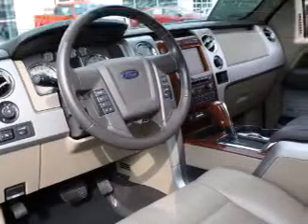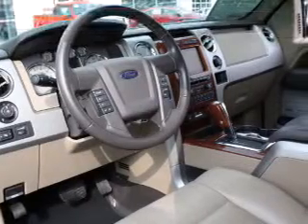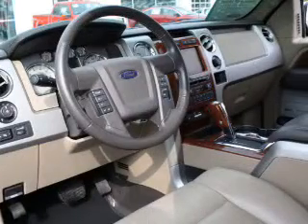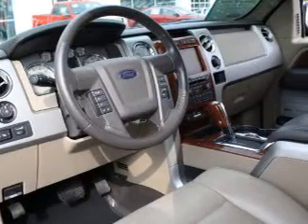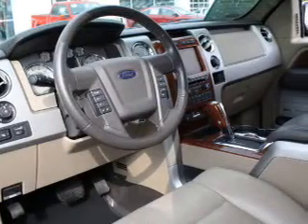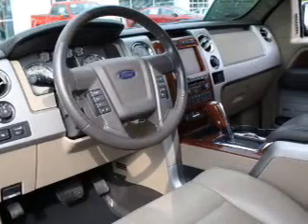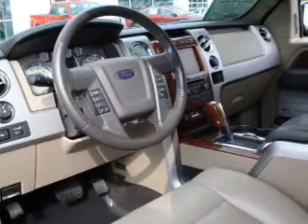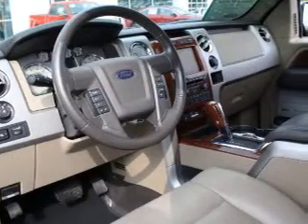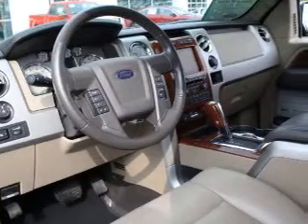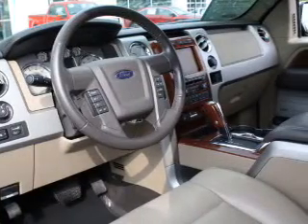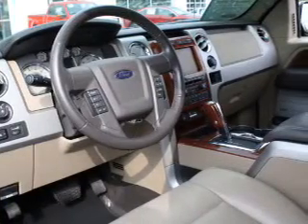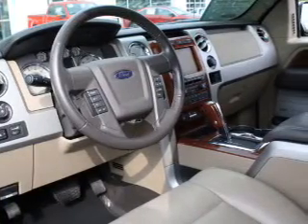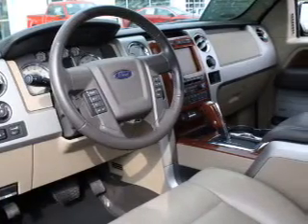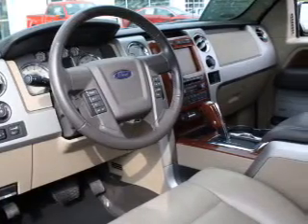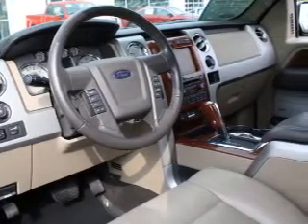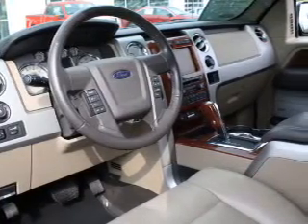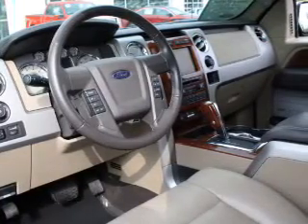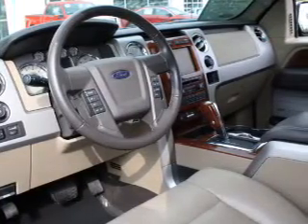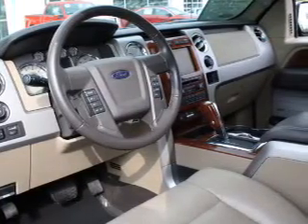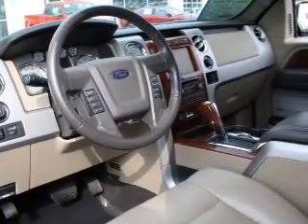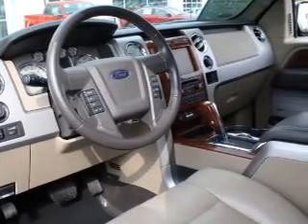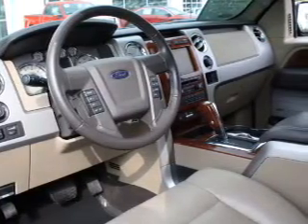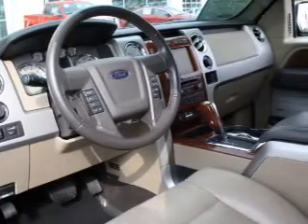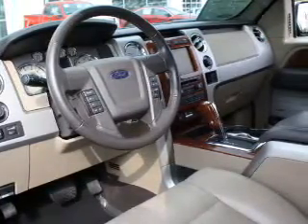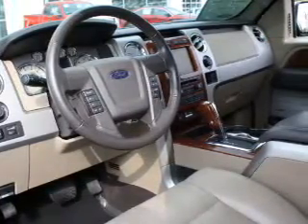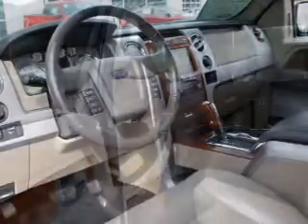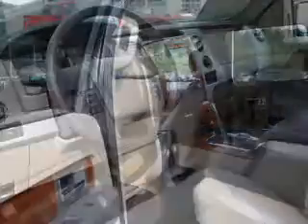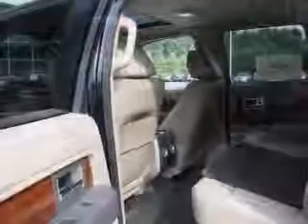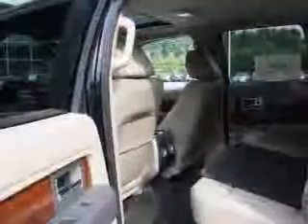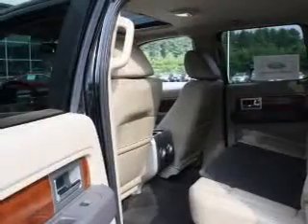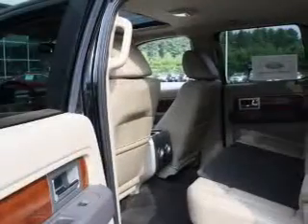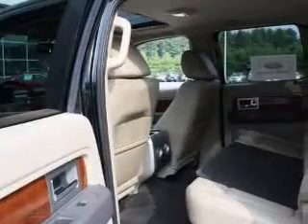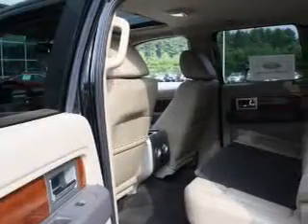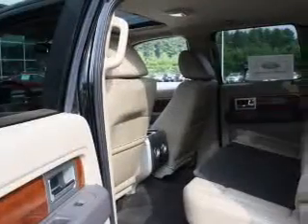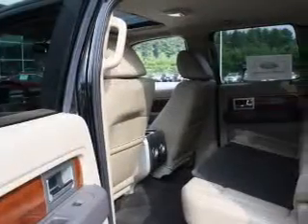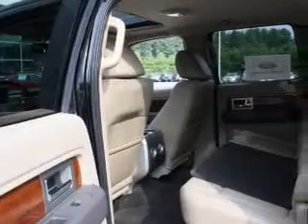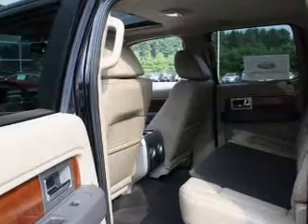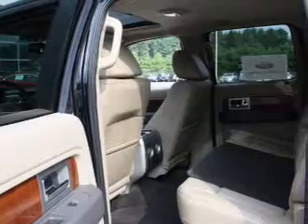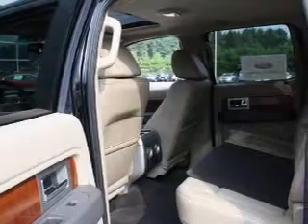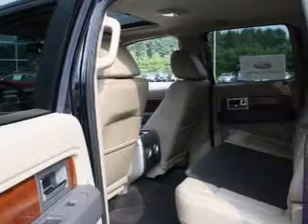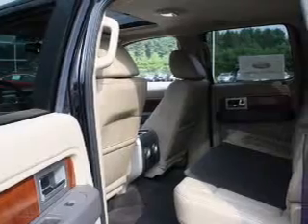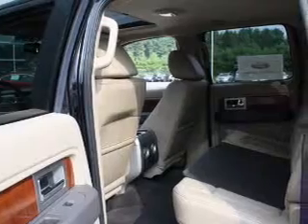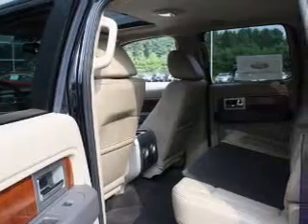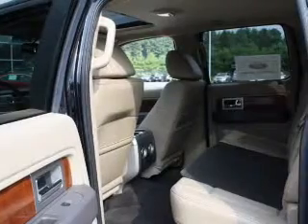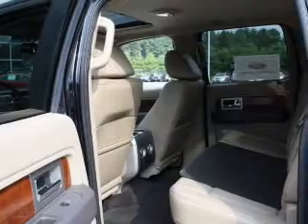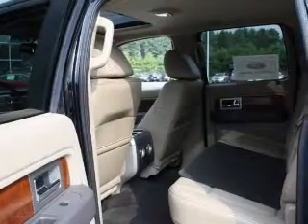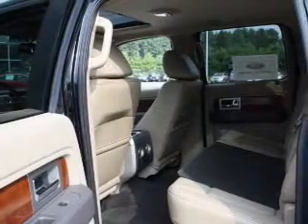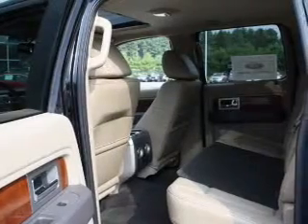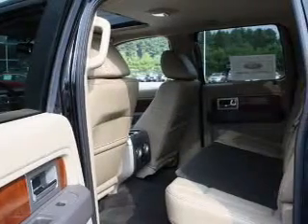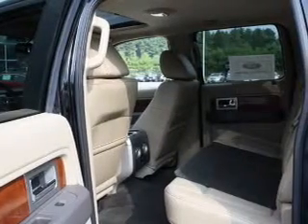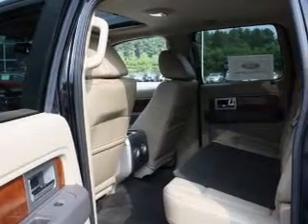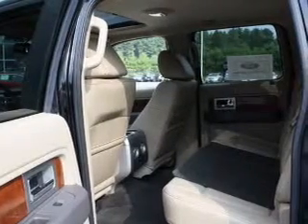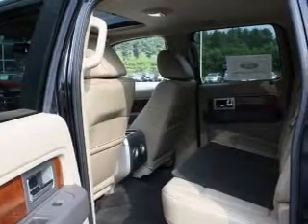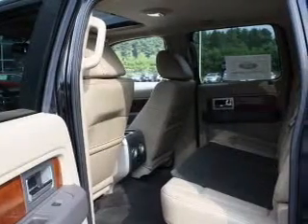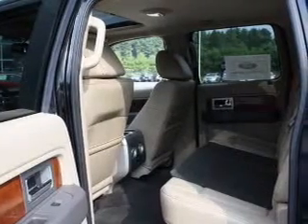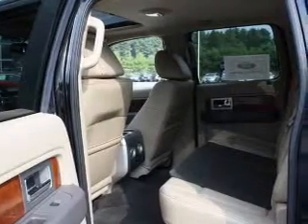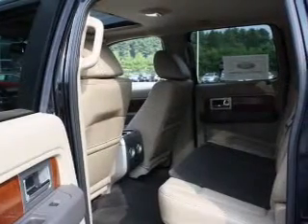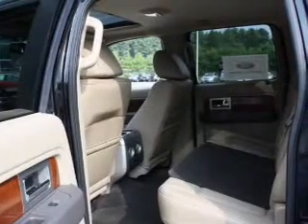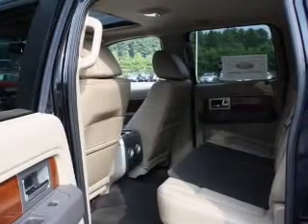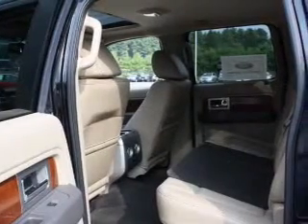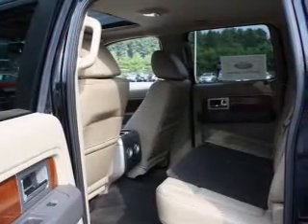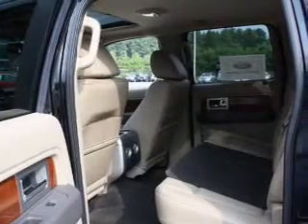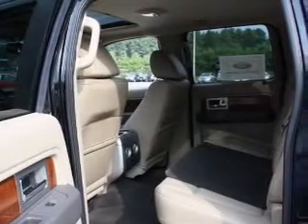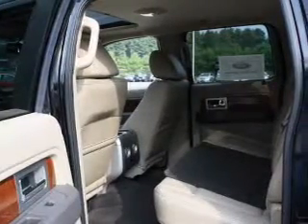Power door locks. Power windows. Cruise control. An AM-FM stereo. Power mirrors. An alarm system. Power steering.